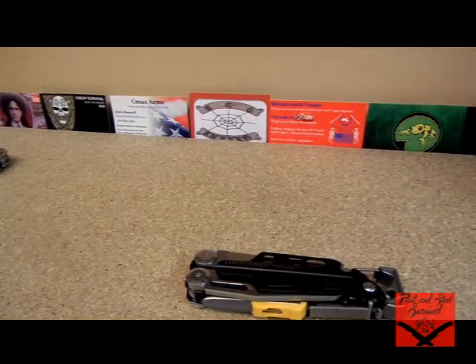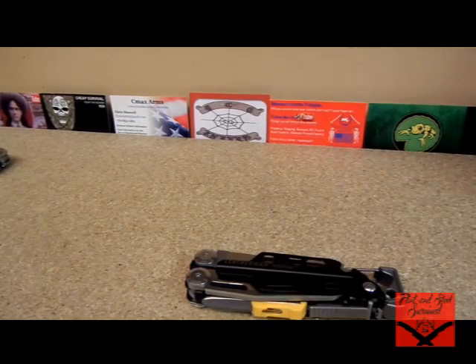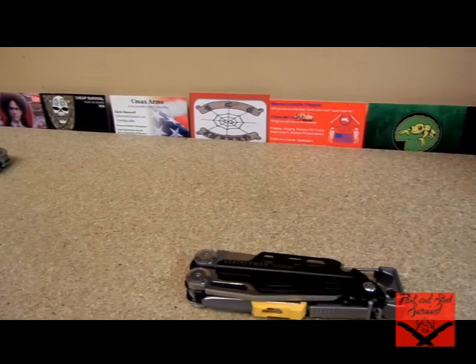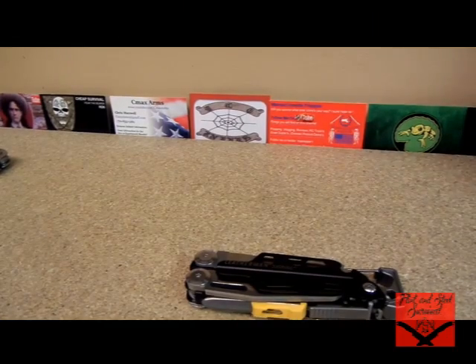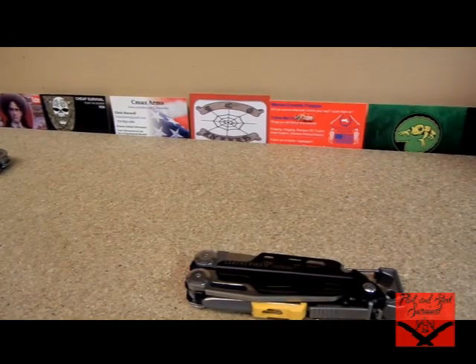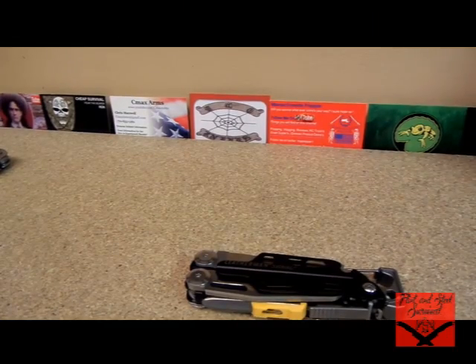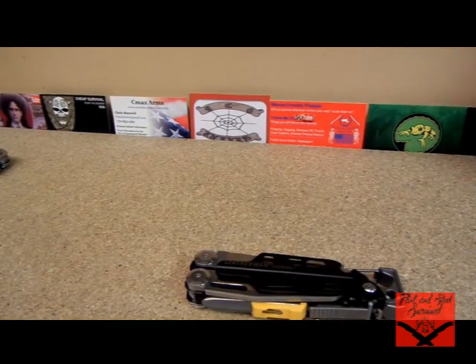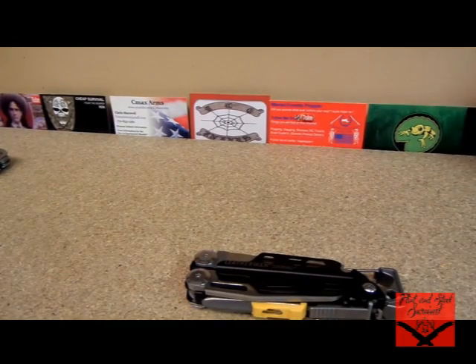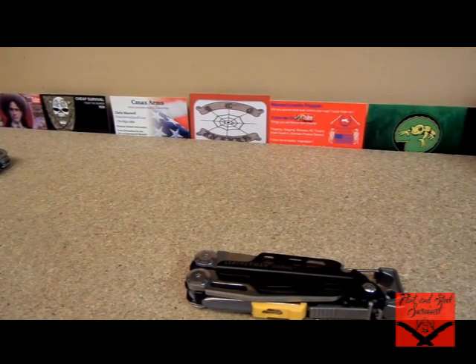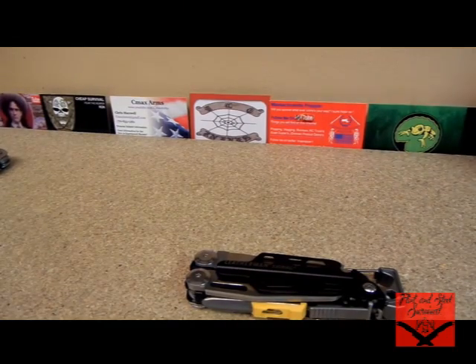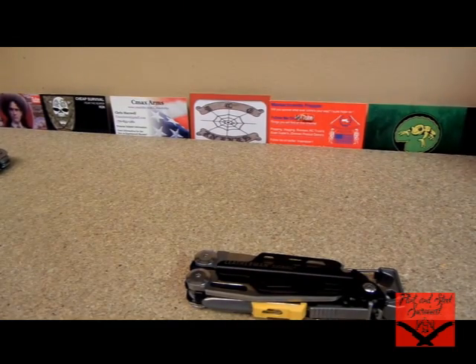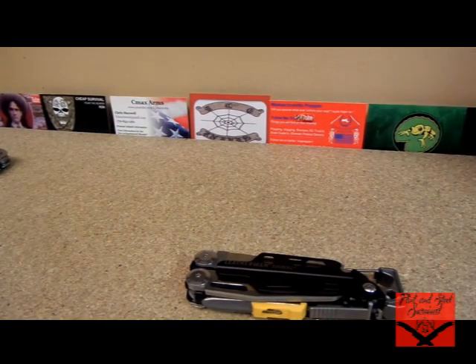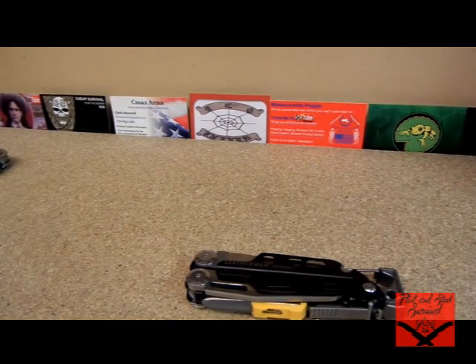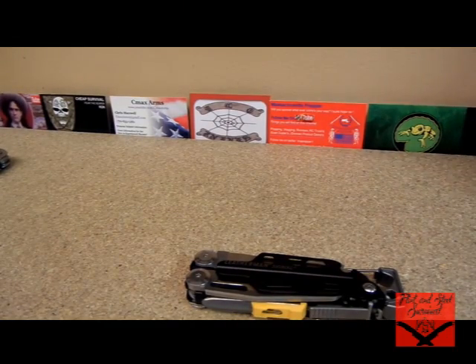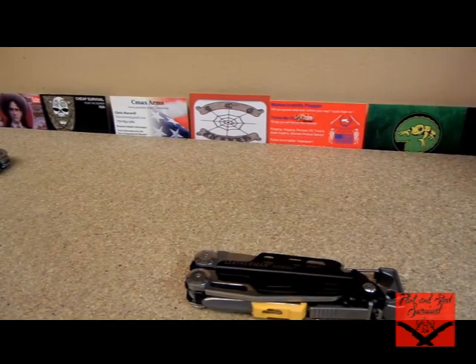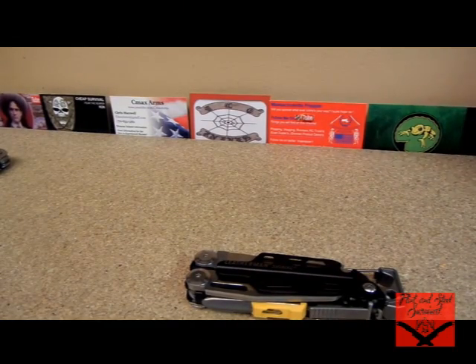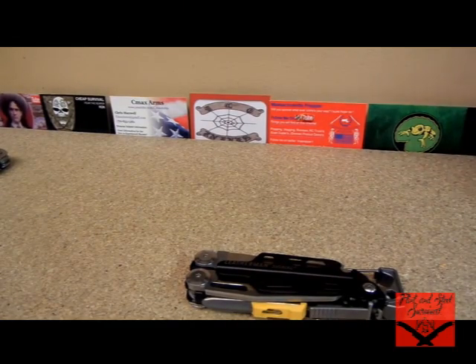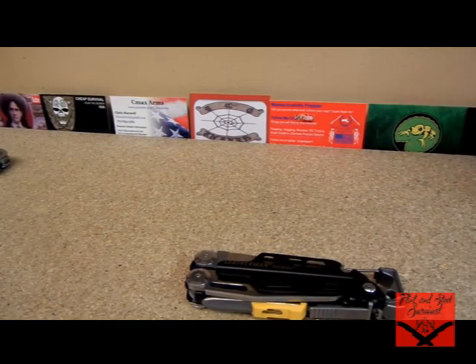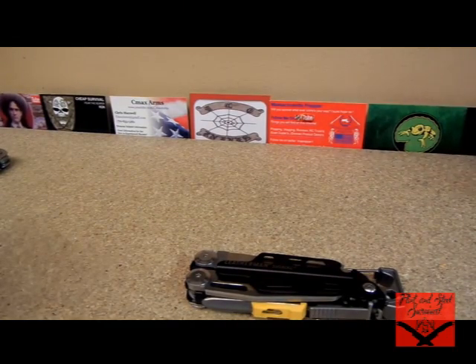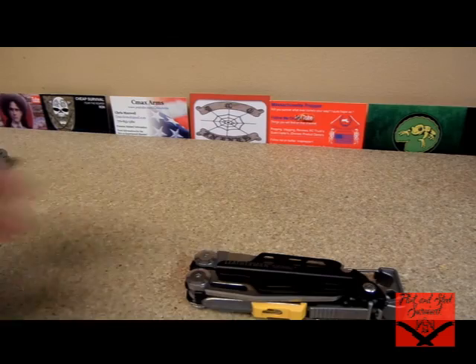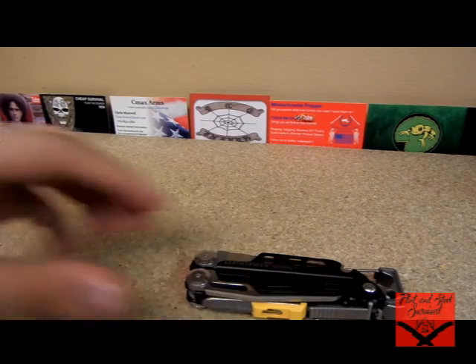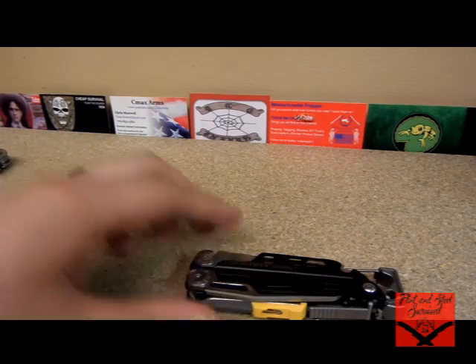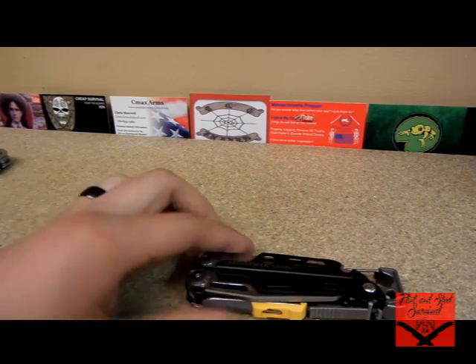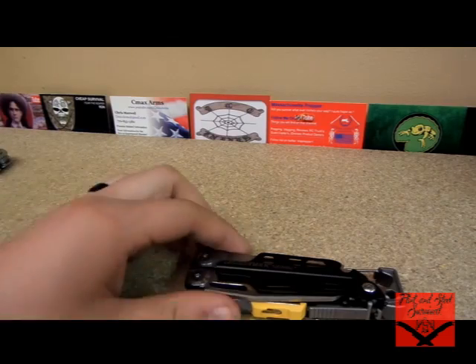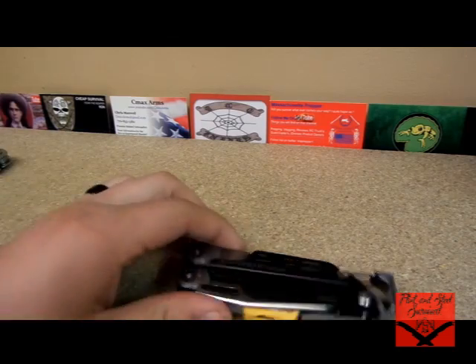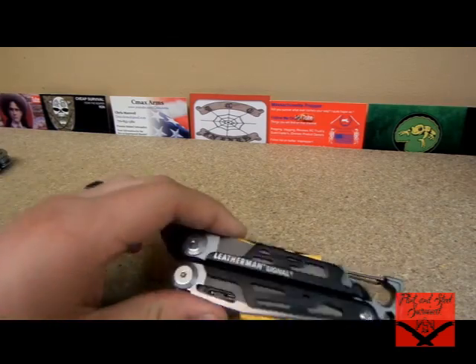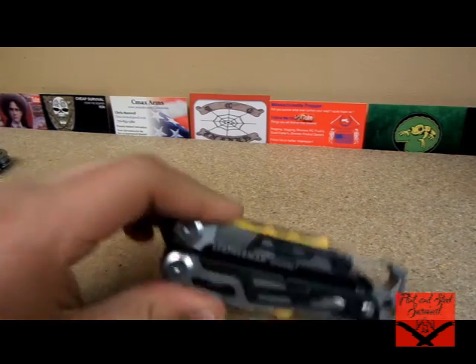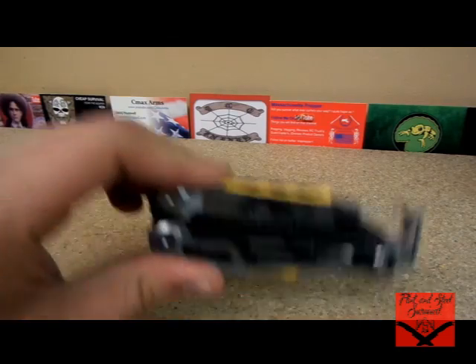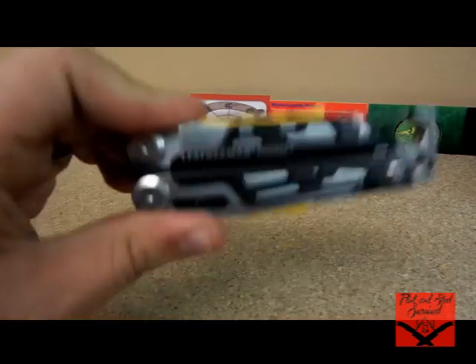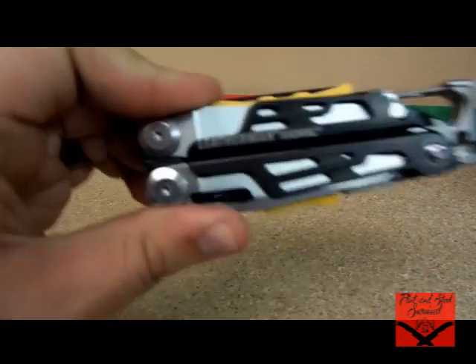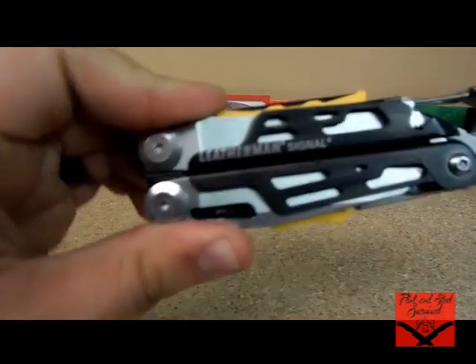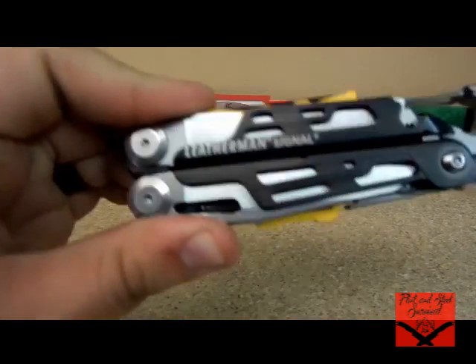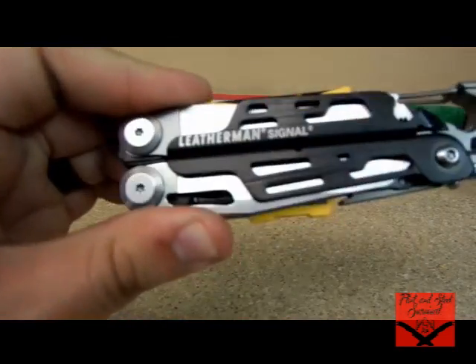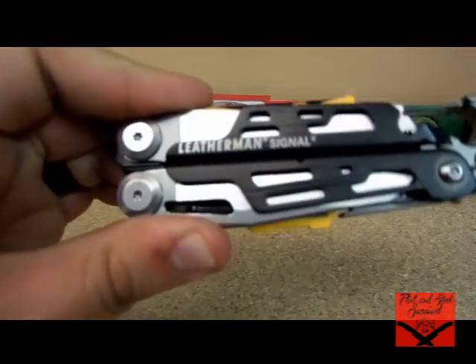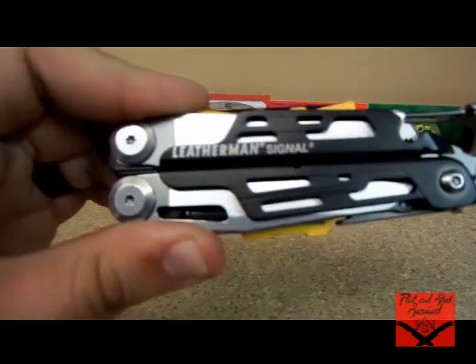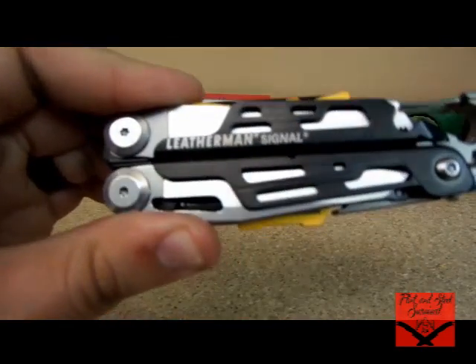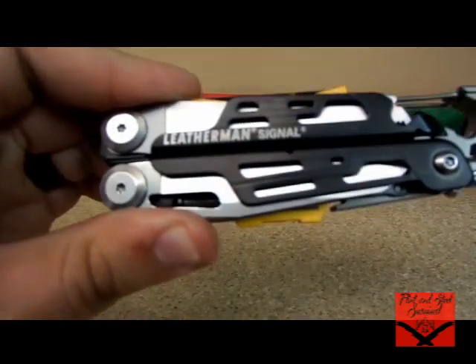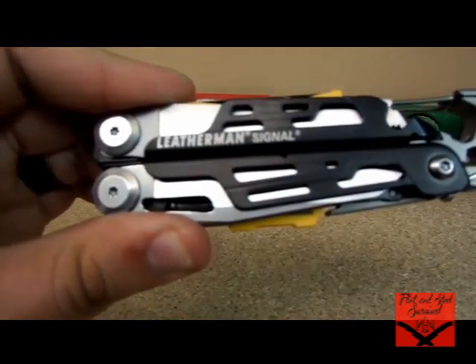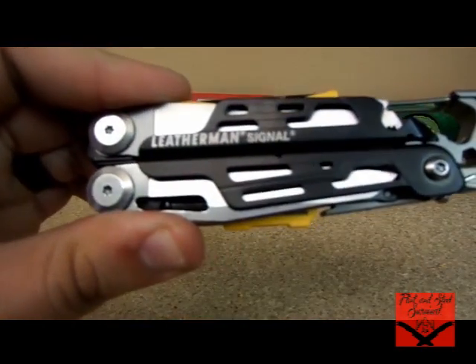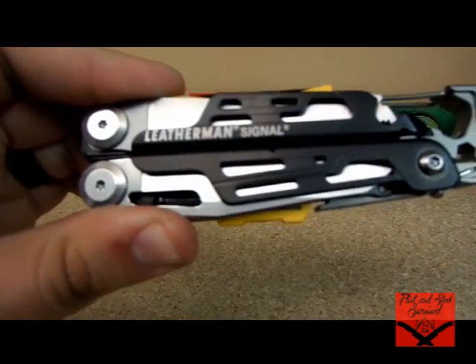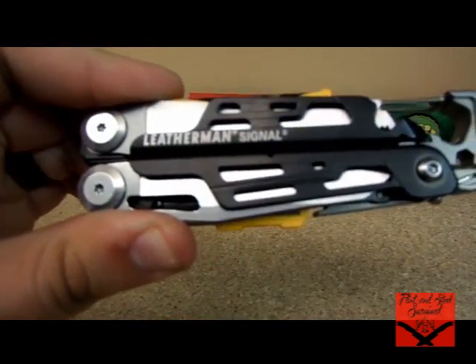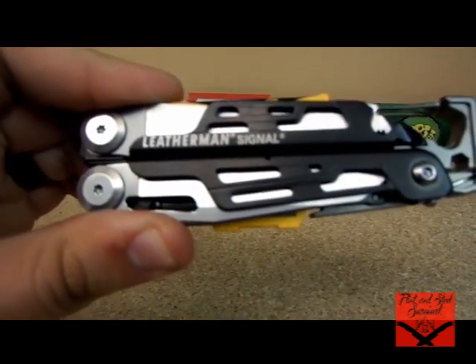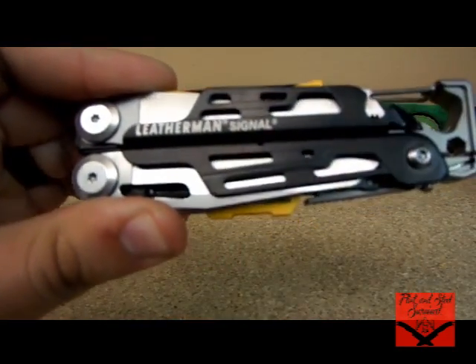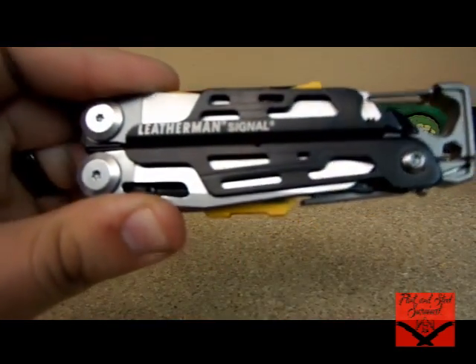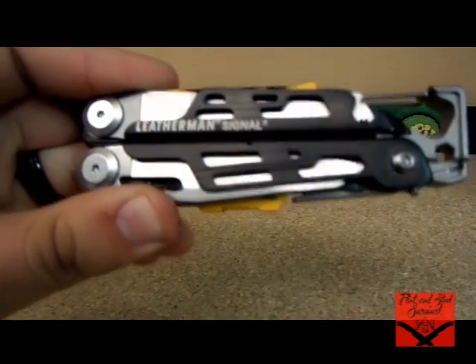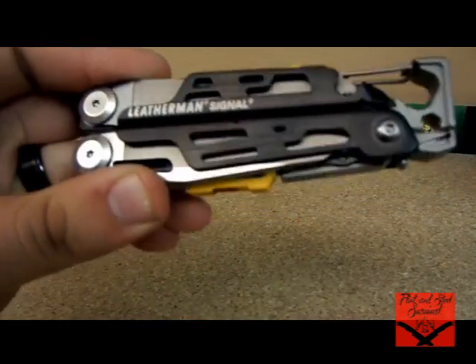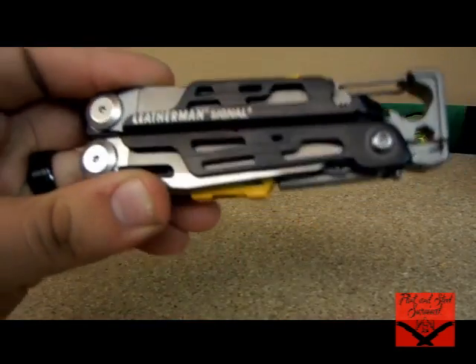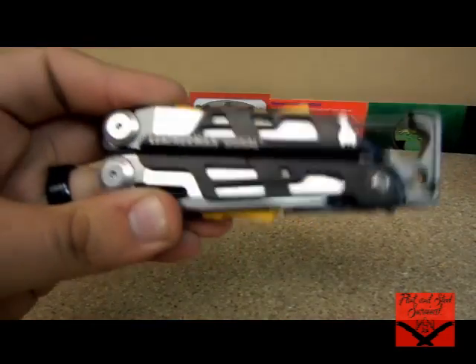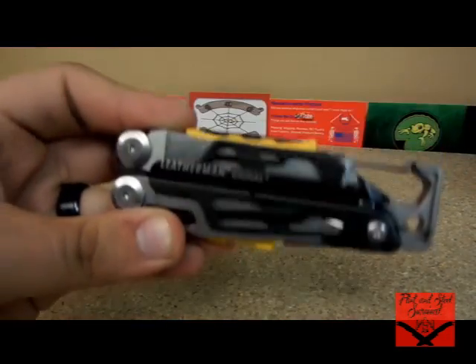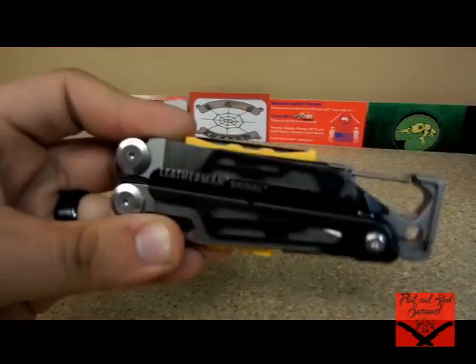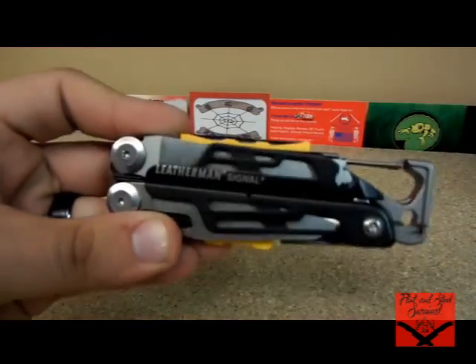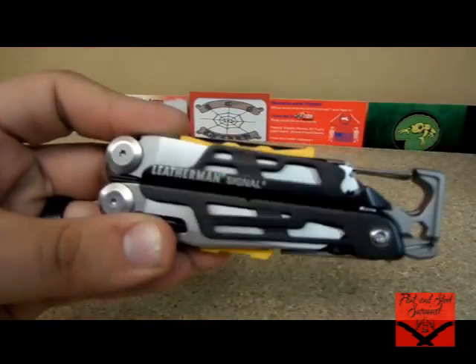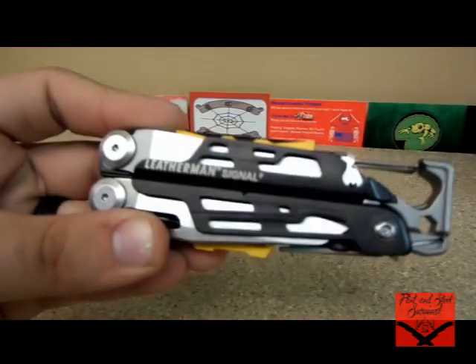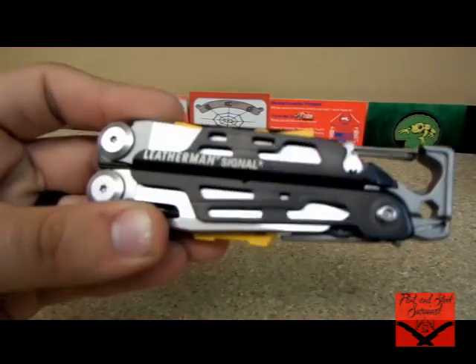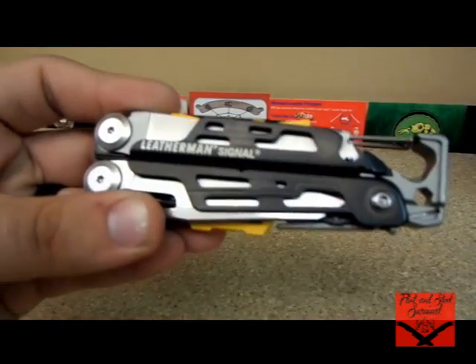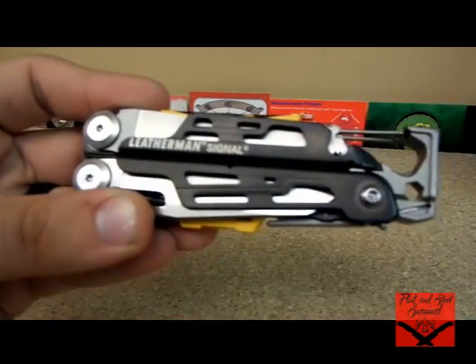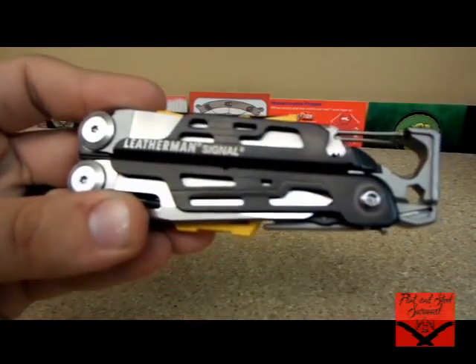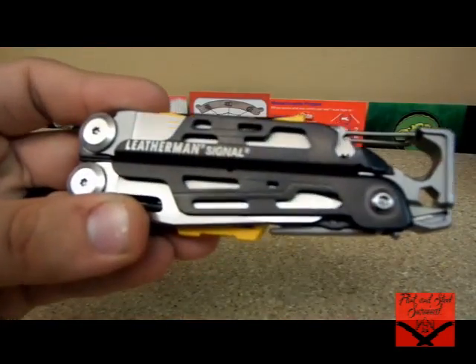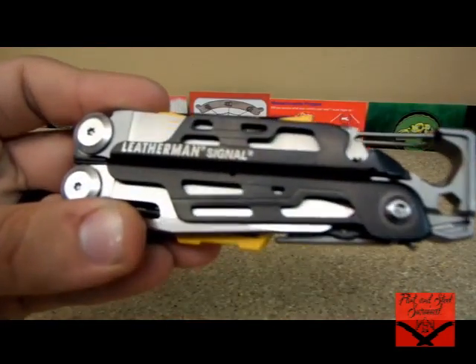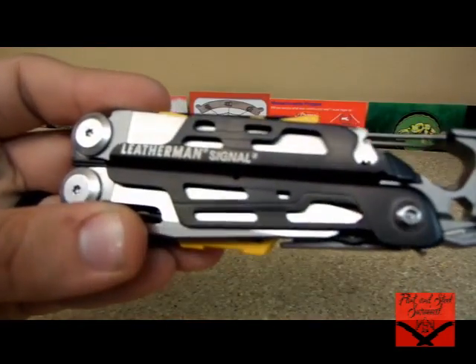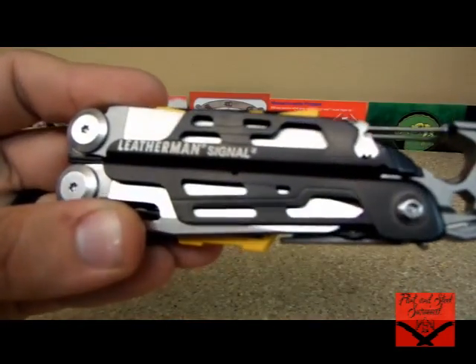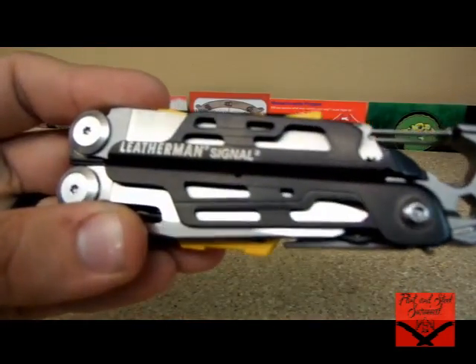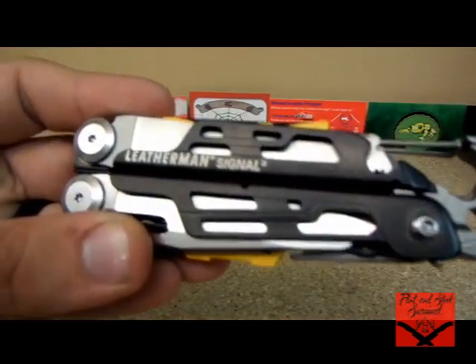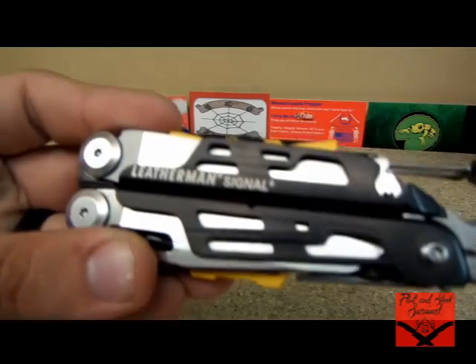How's it going everybody? Flint from Flint and Steel Survival, bringing you the unboxing slash first impressions of the Leatherman Signal.